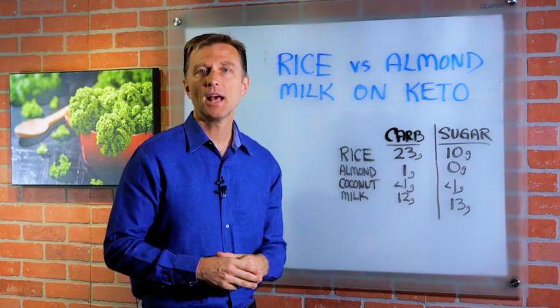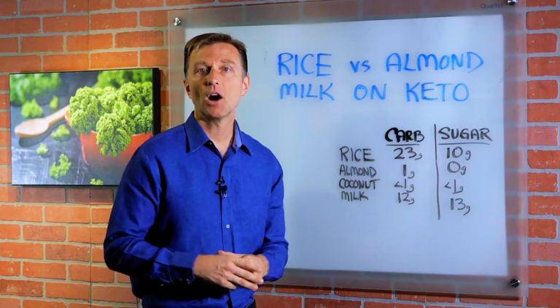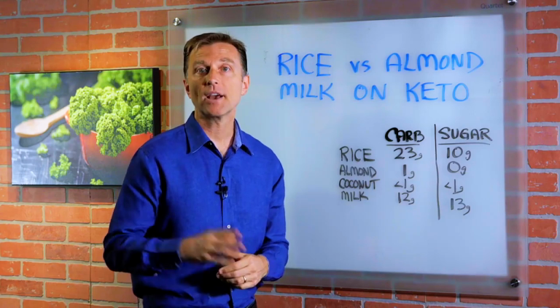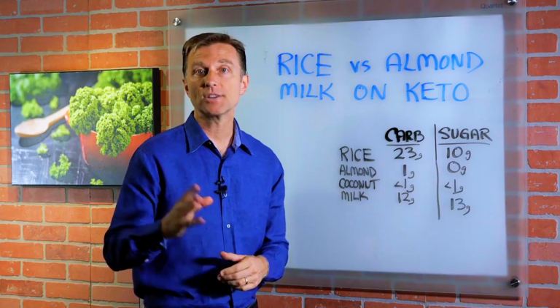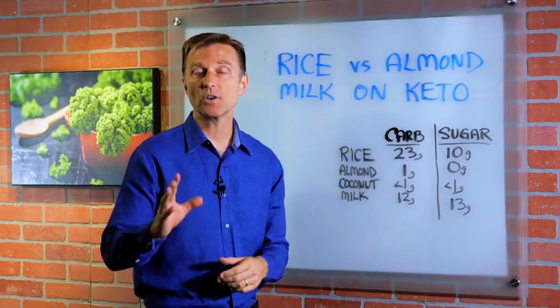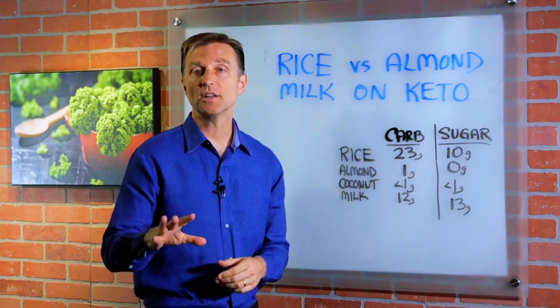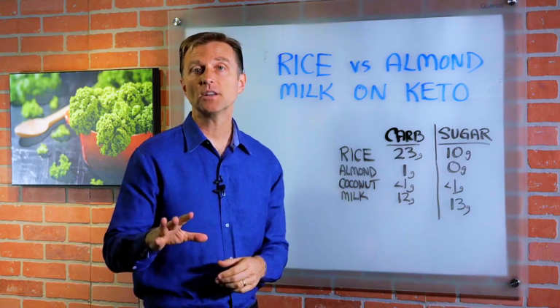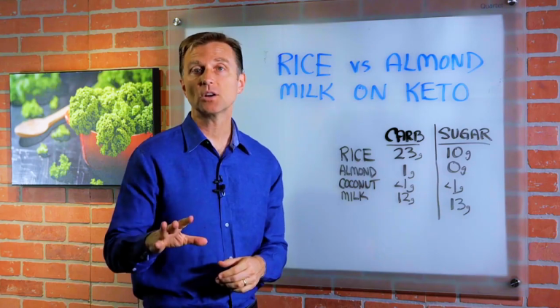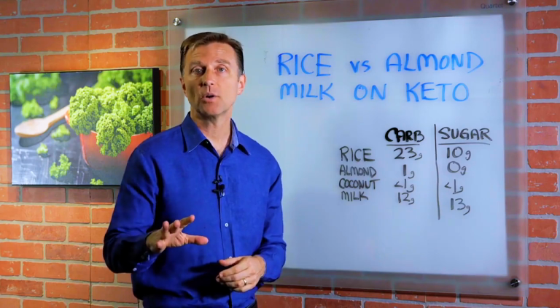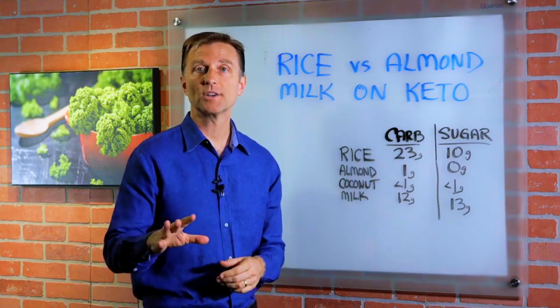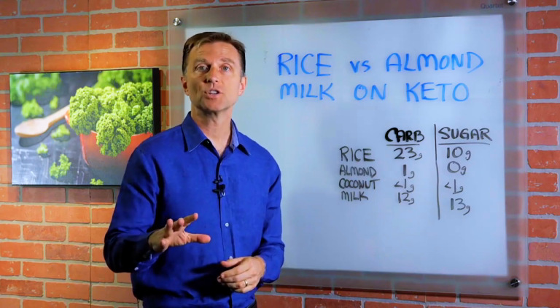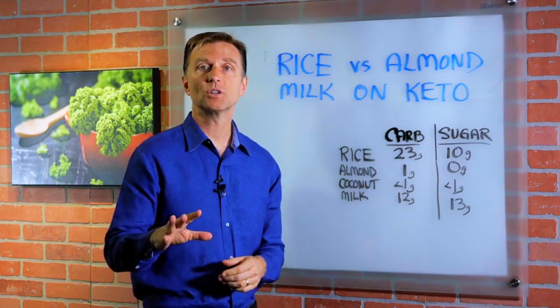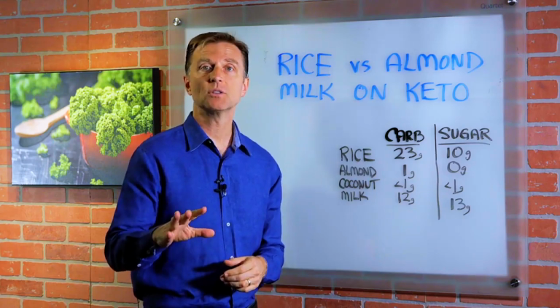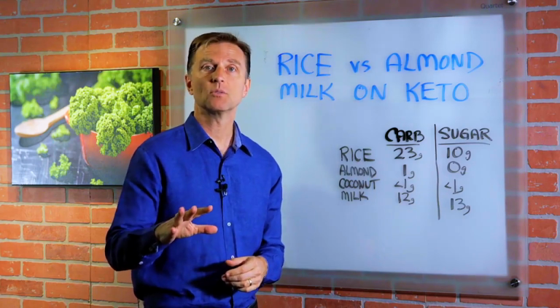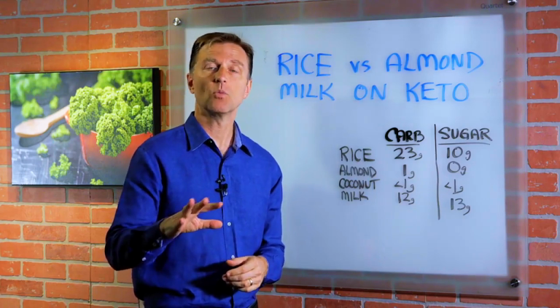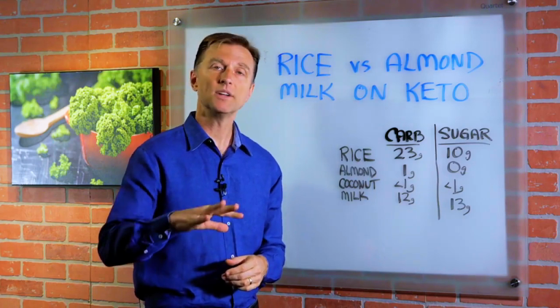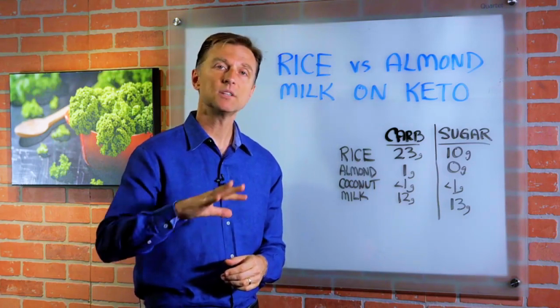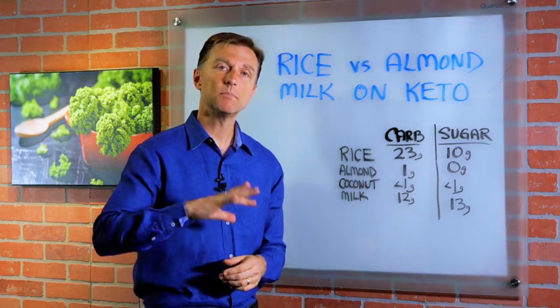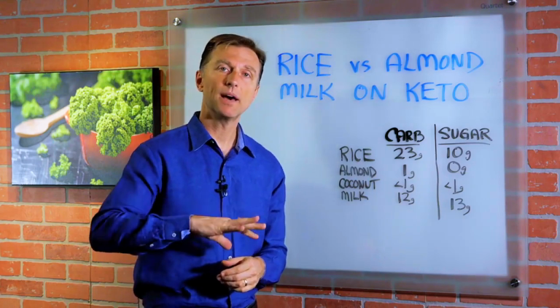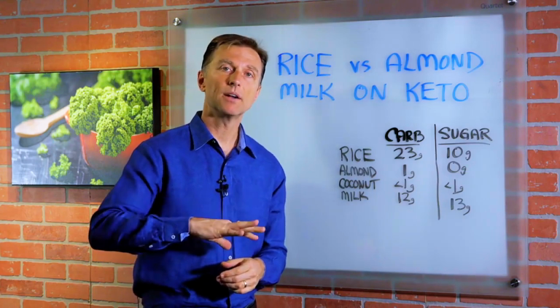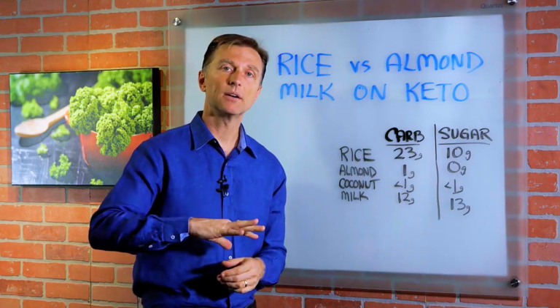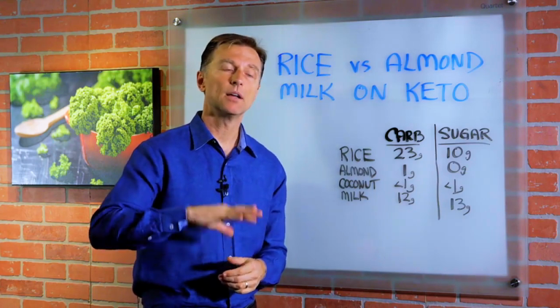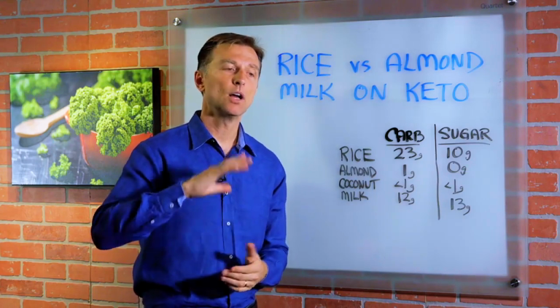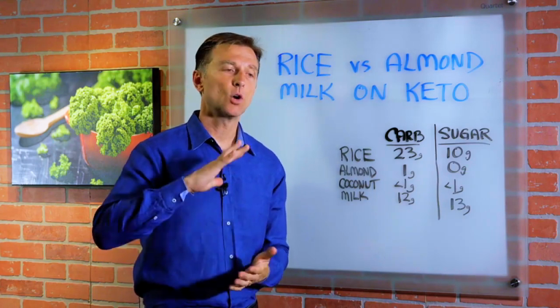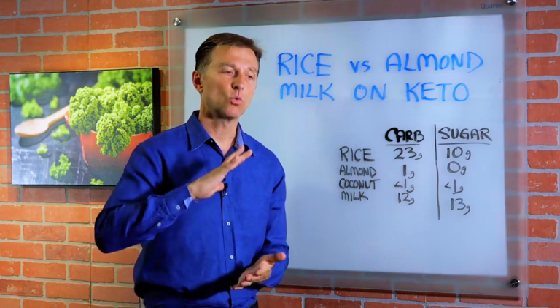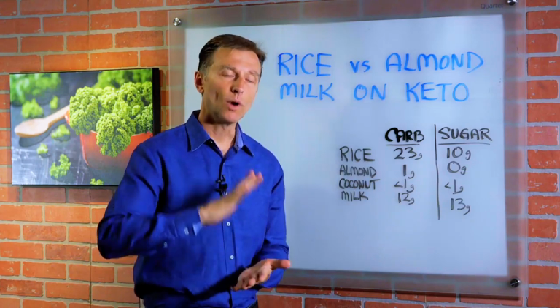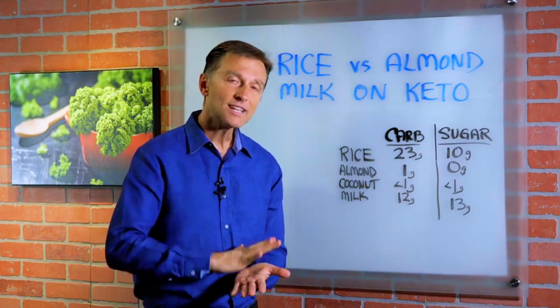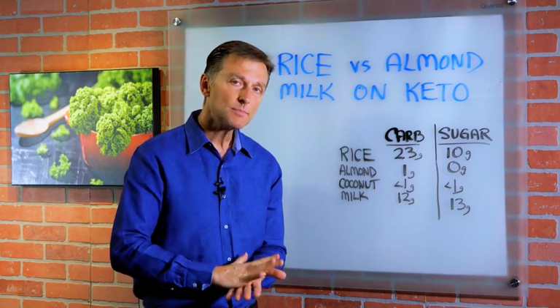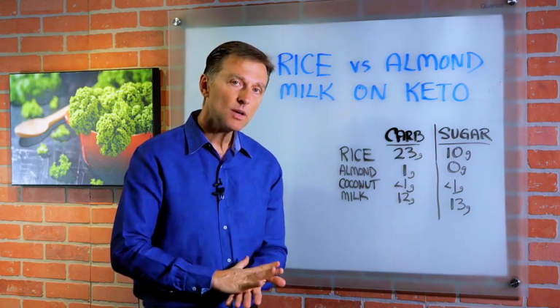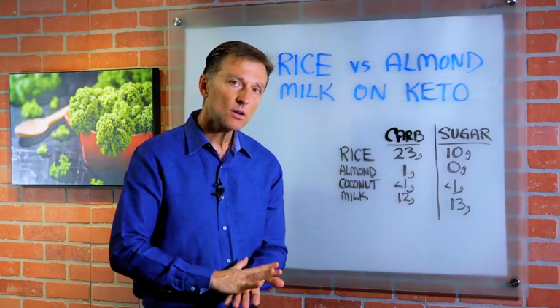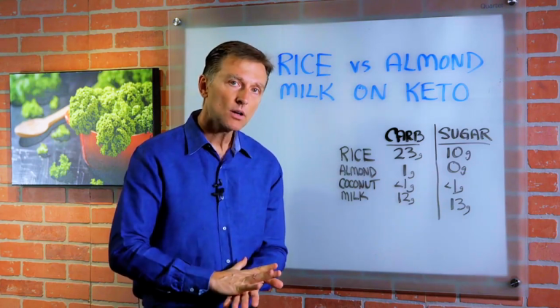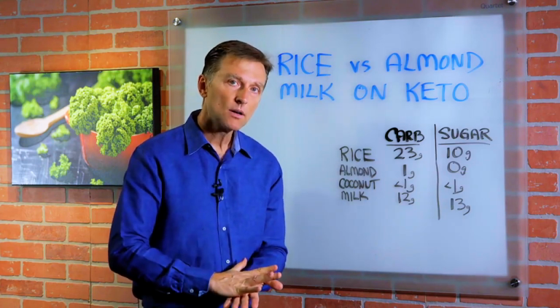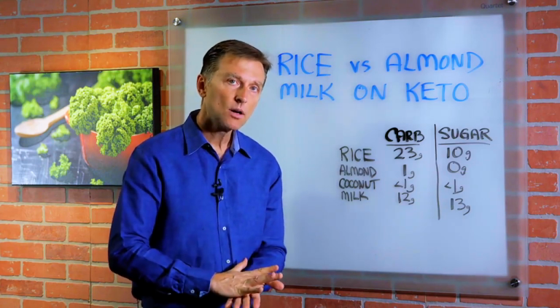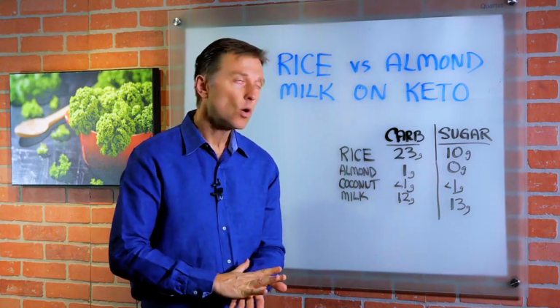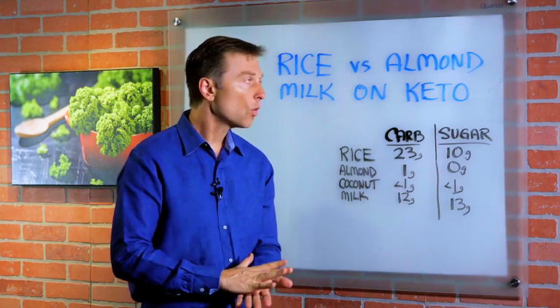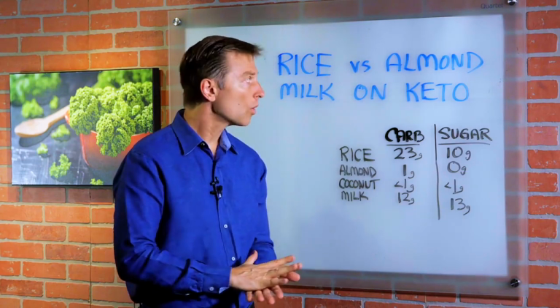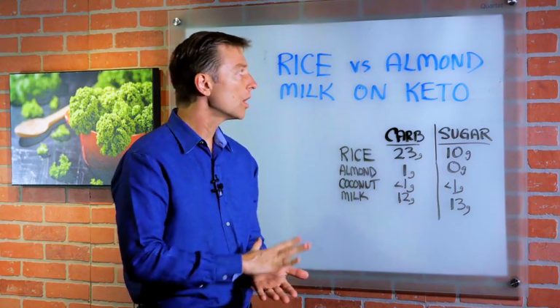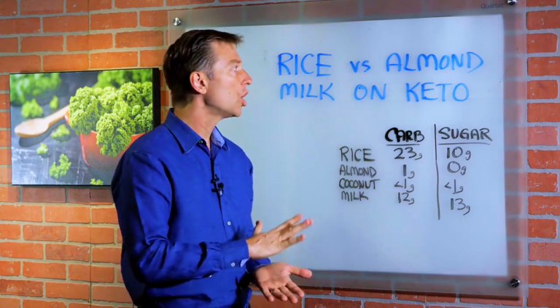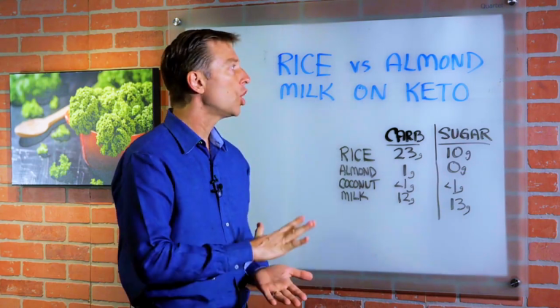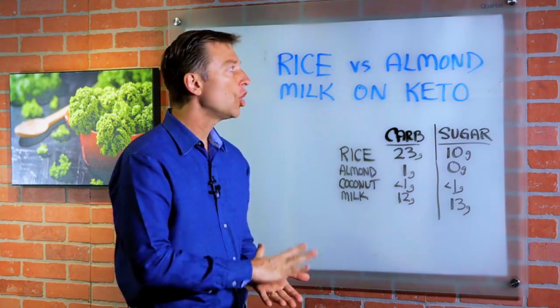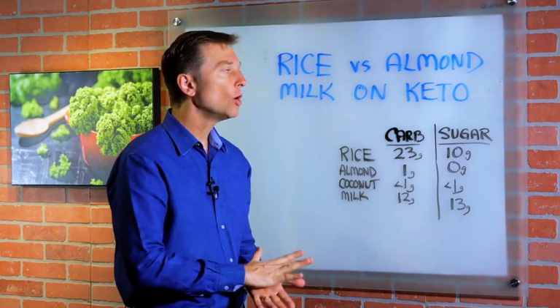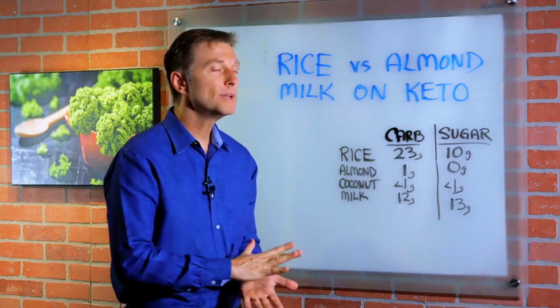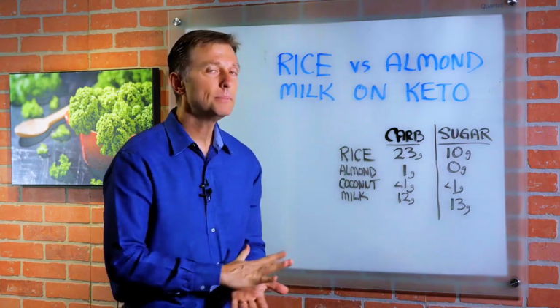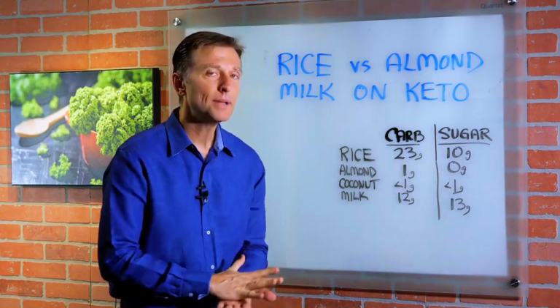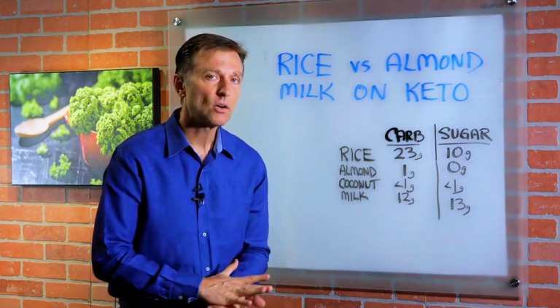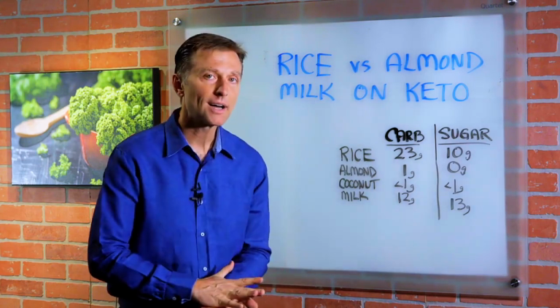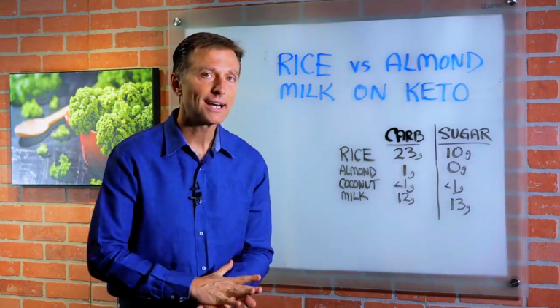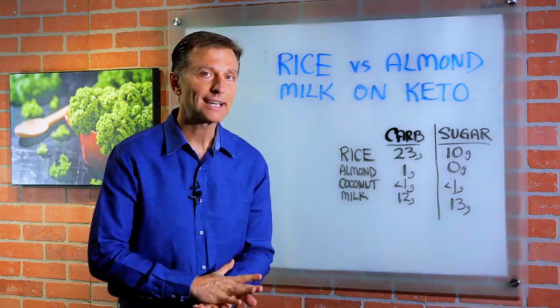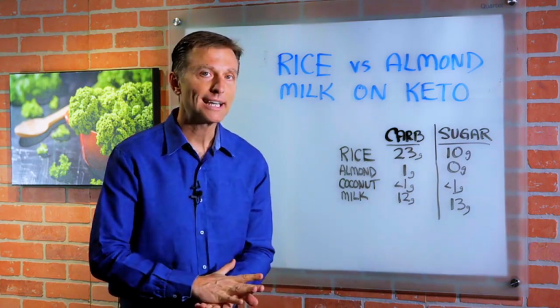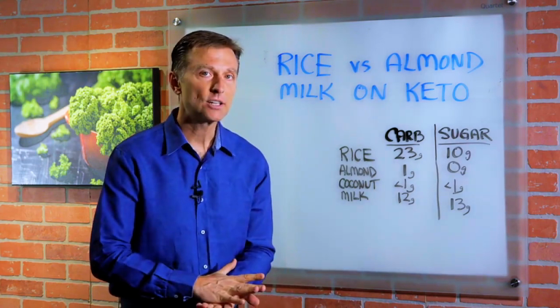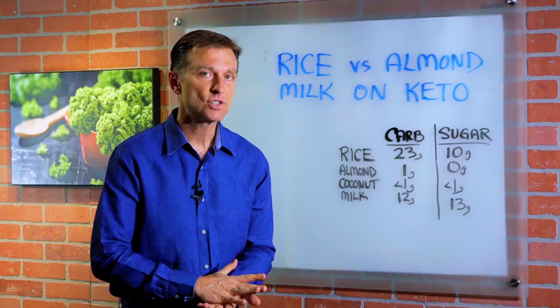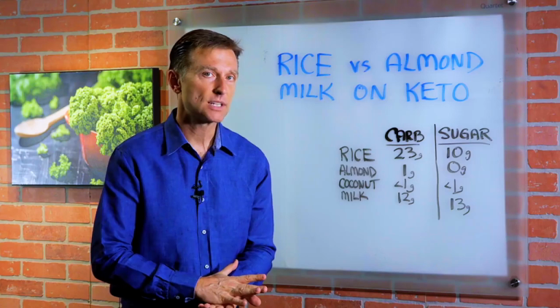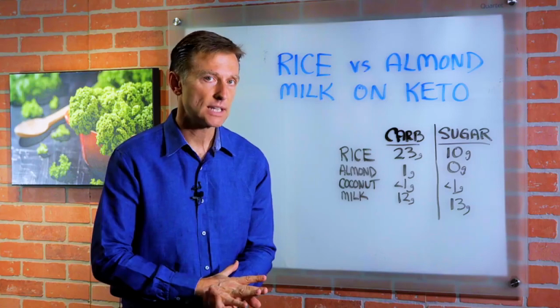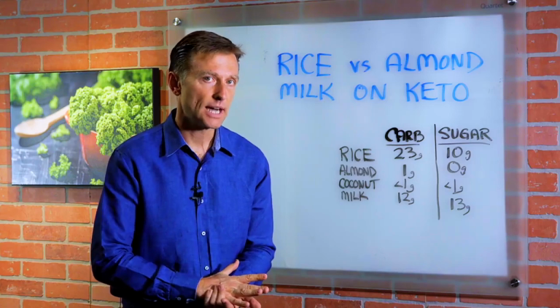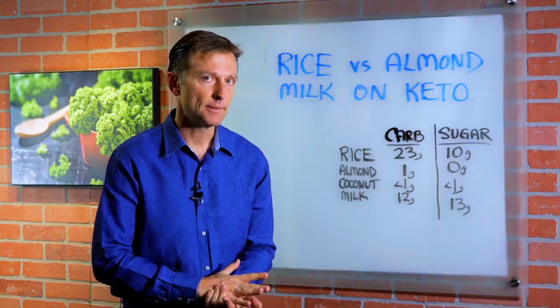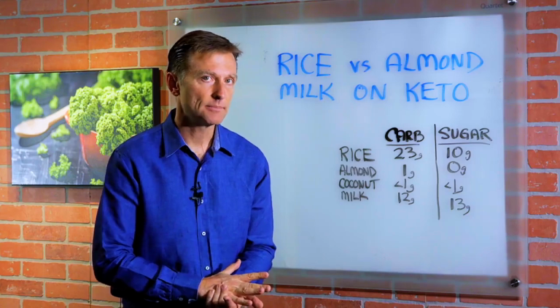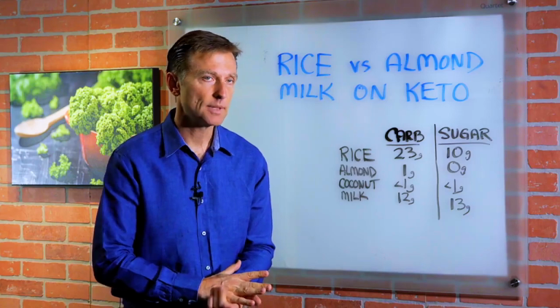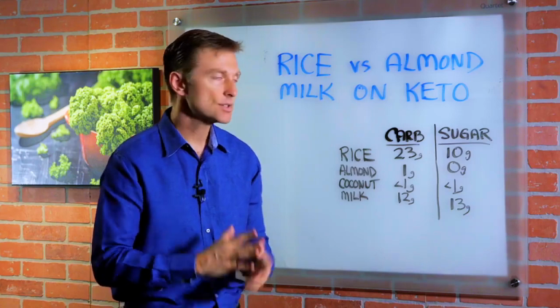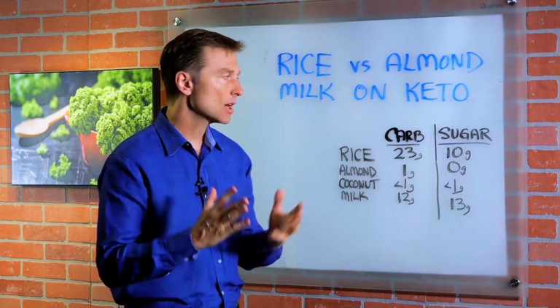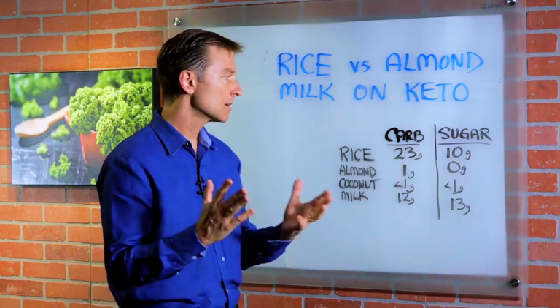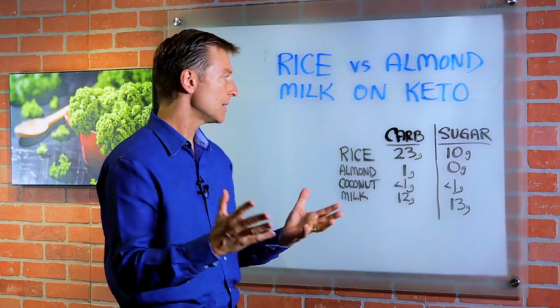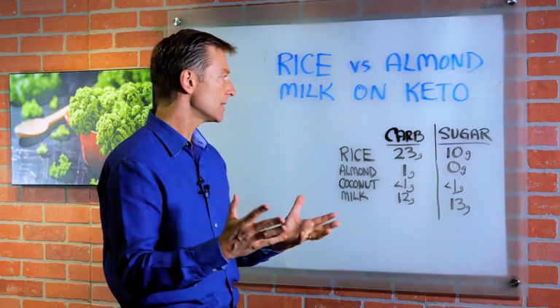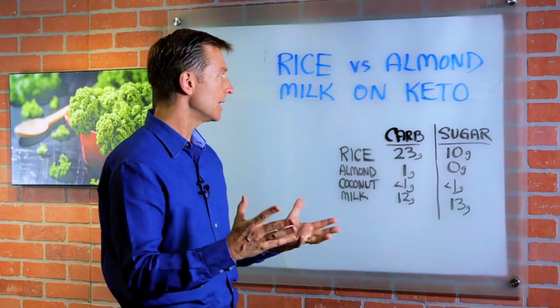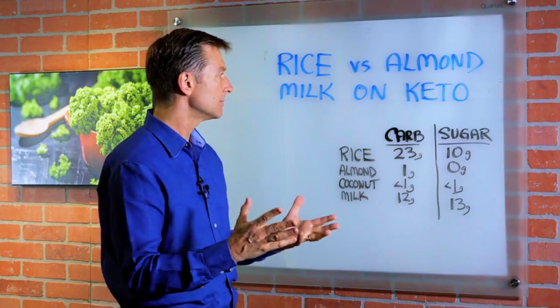I had another question: what is better, rice milk or almond milk on a ketogenic diet? Let's talk about that.